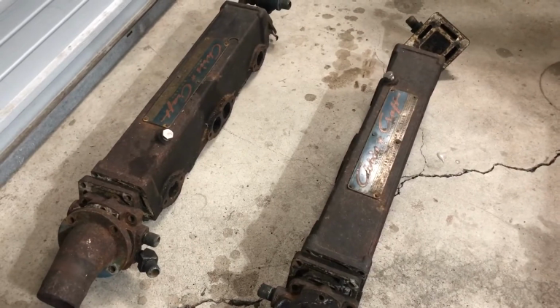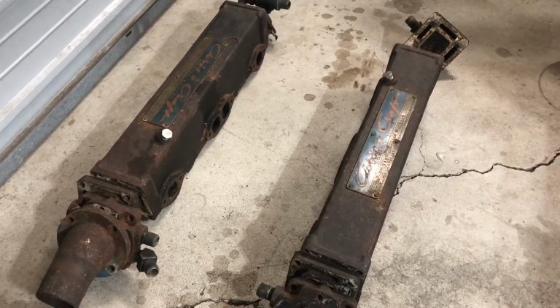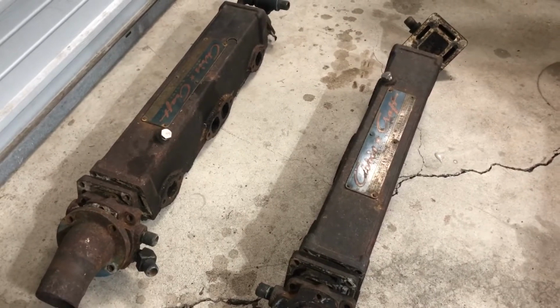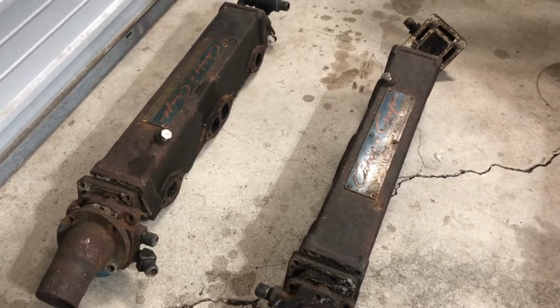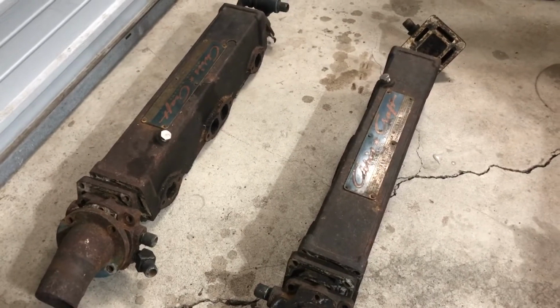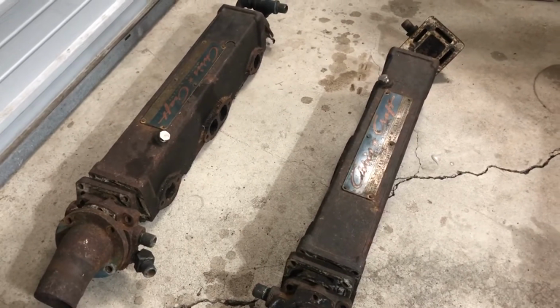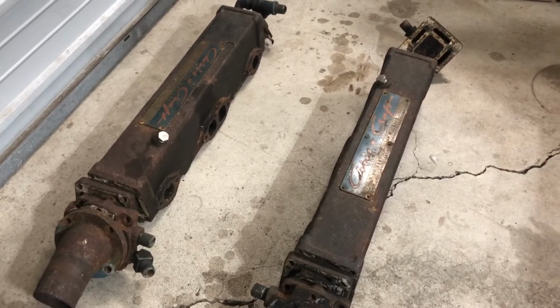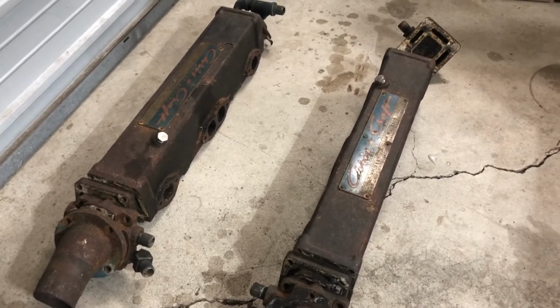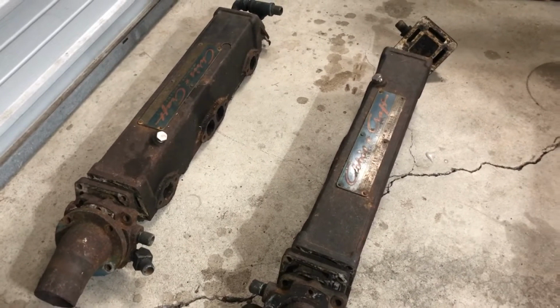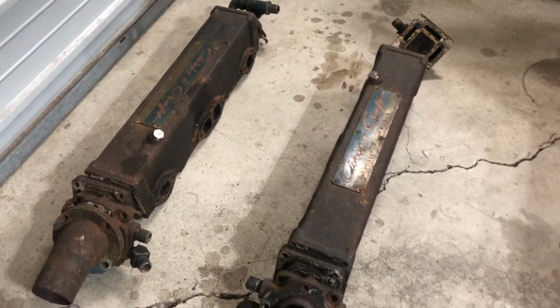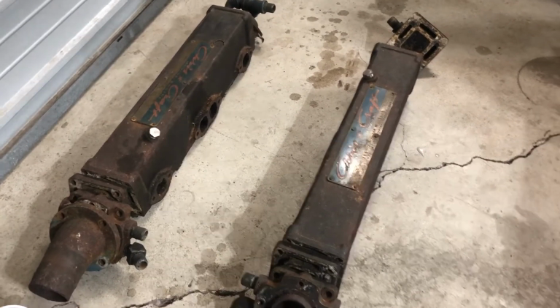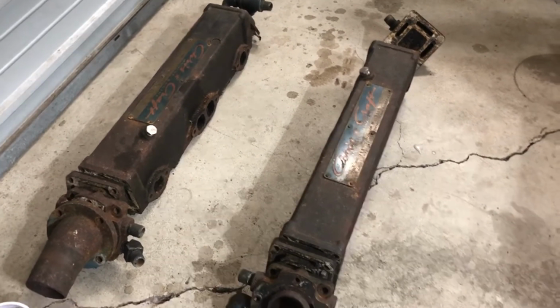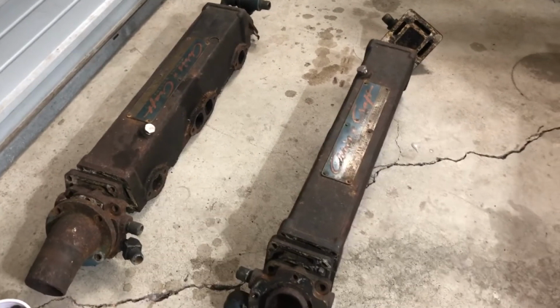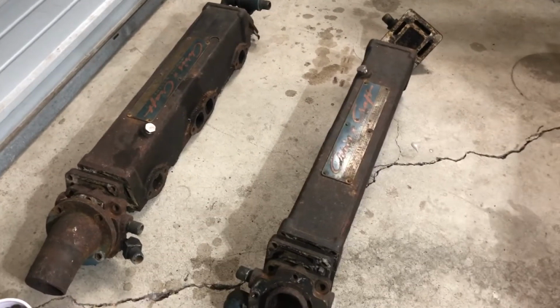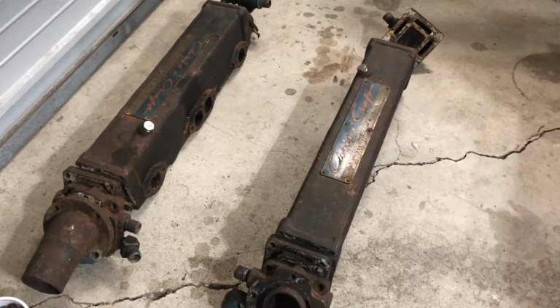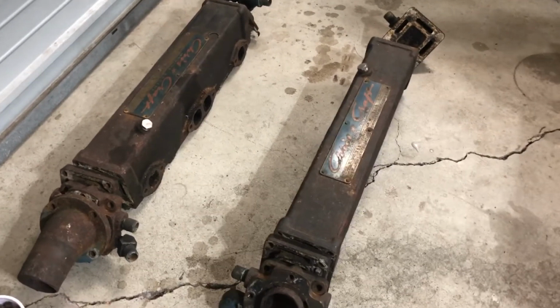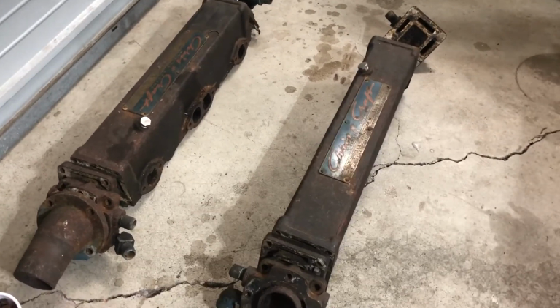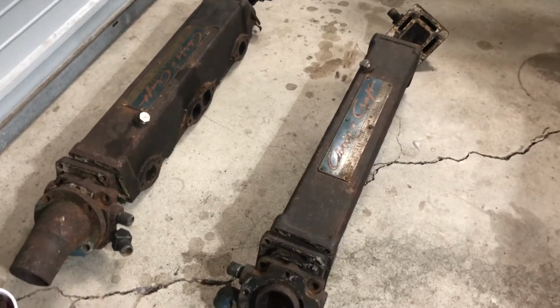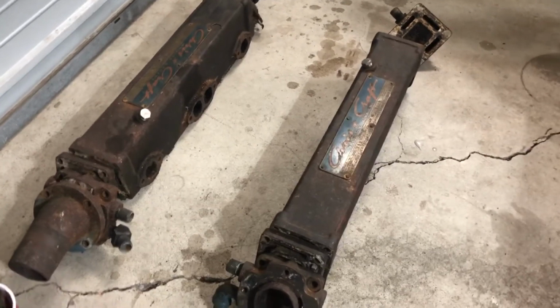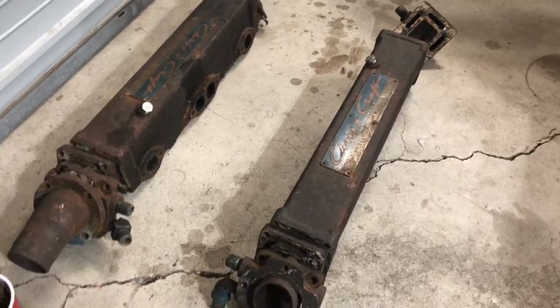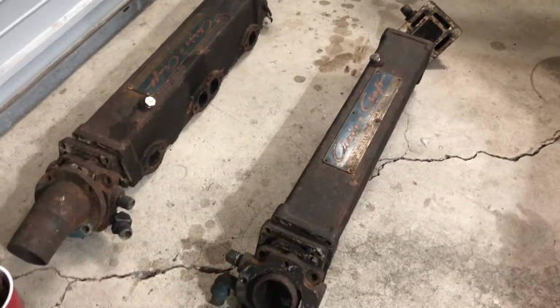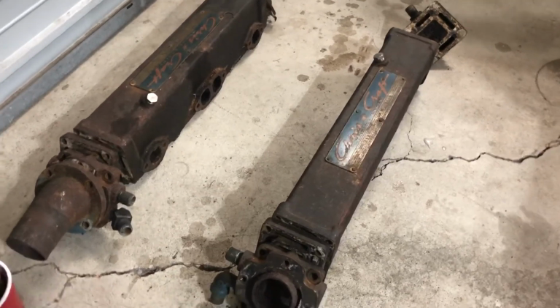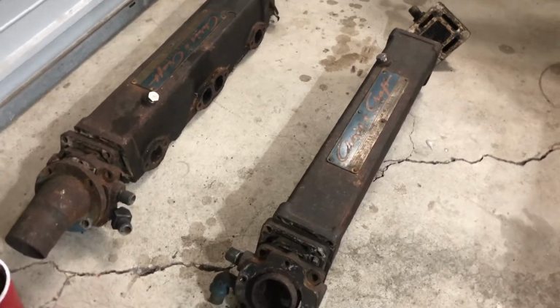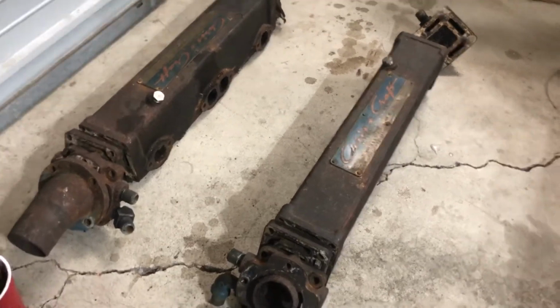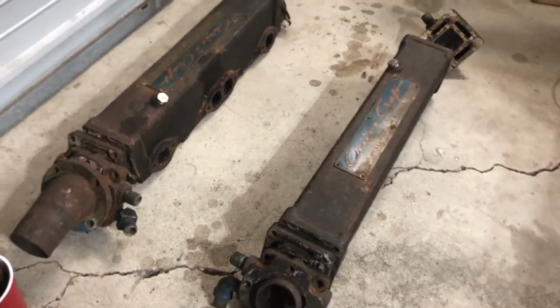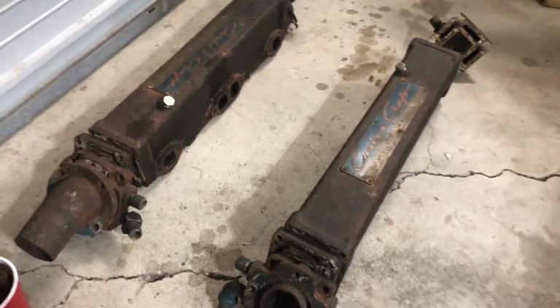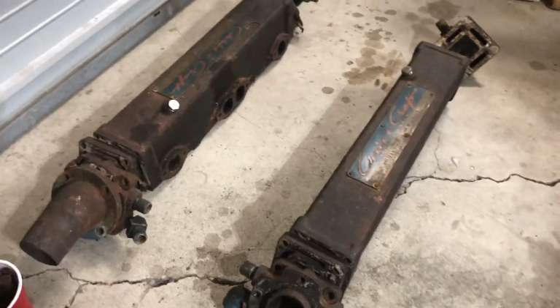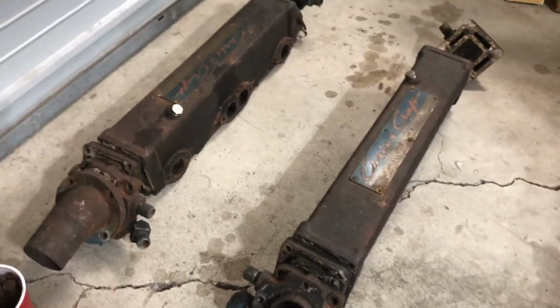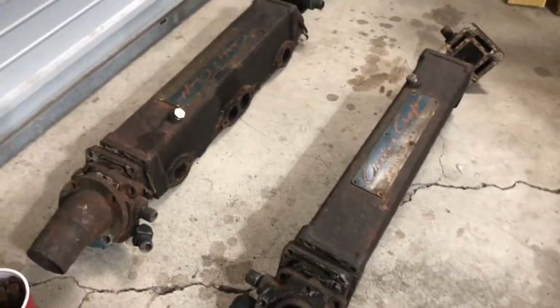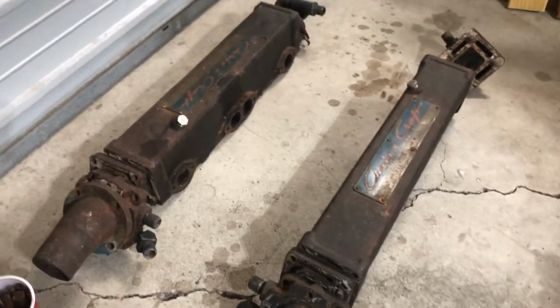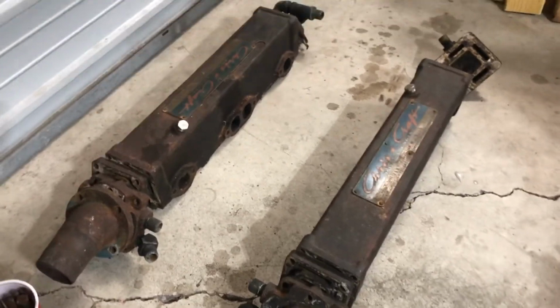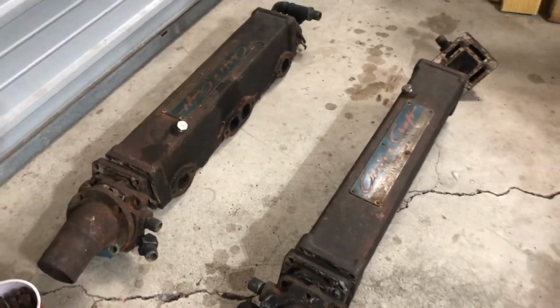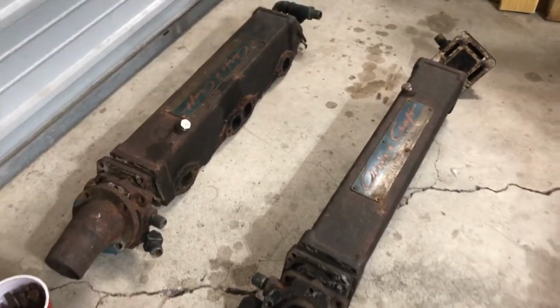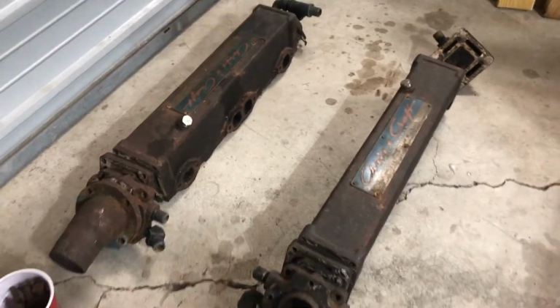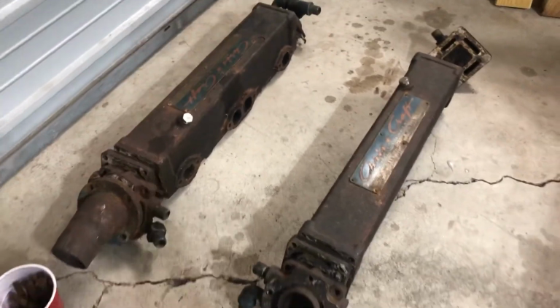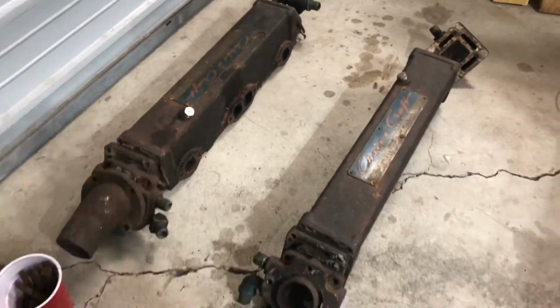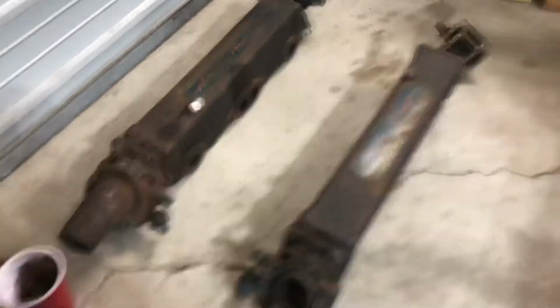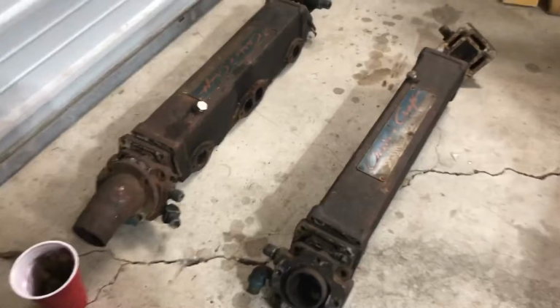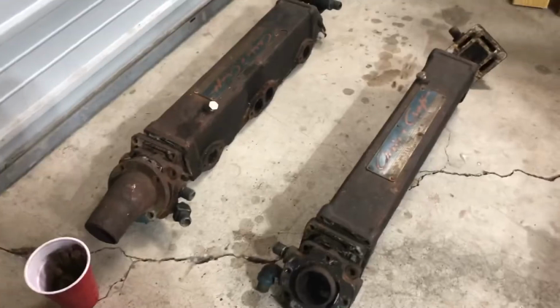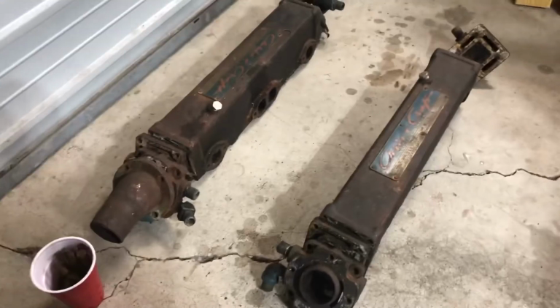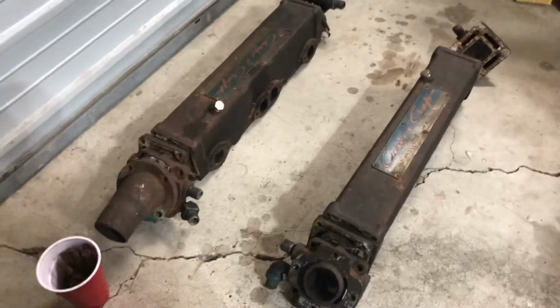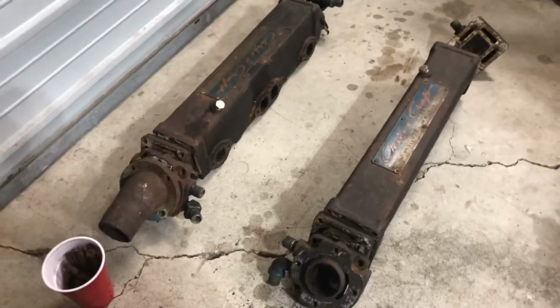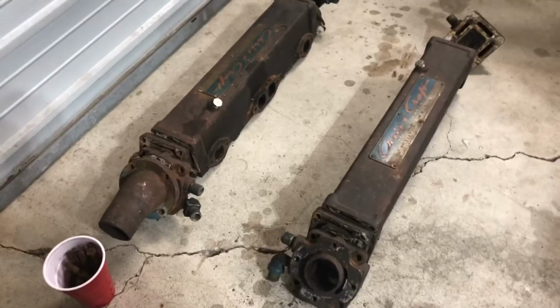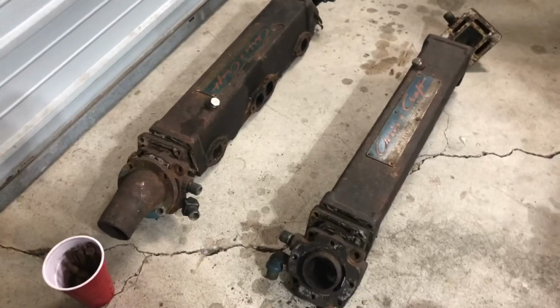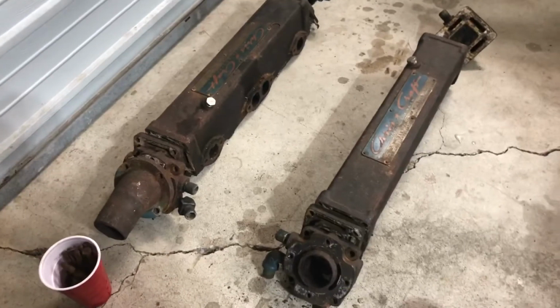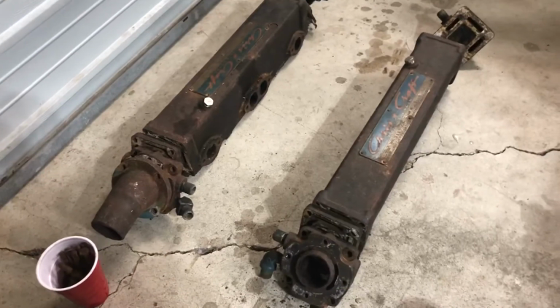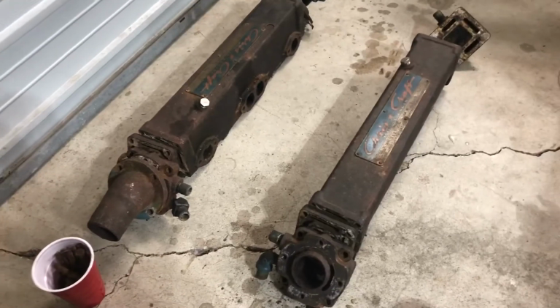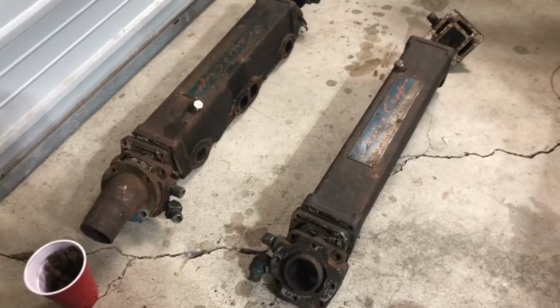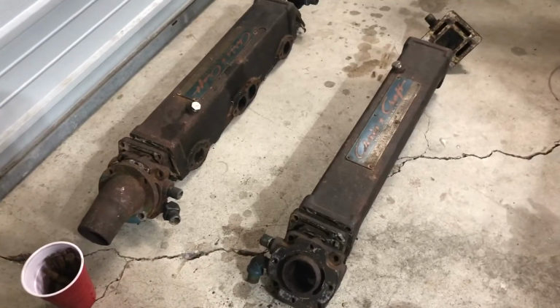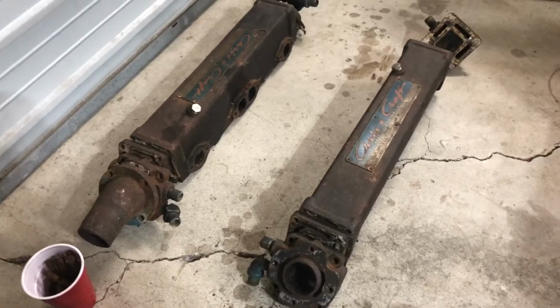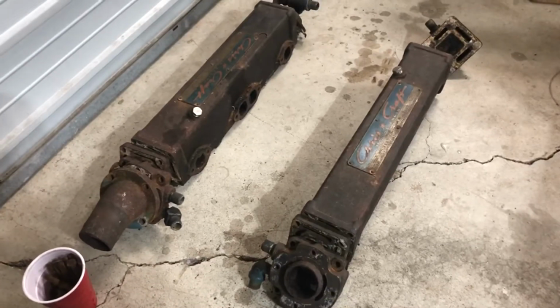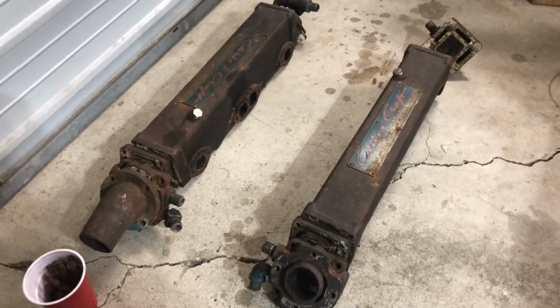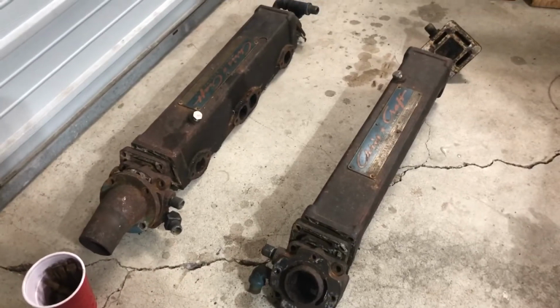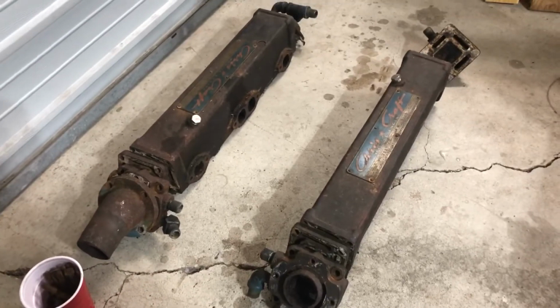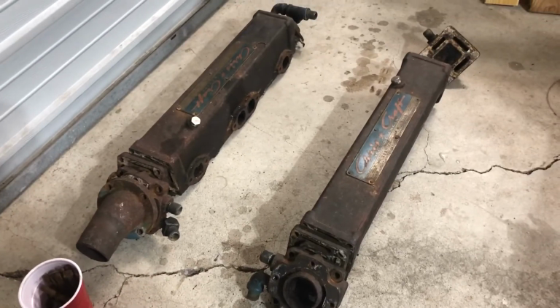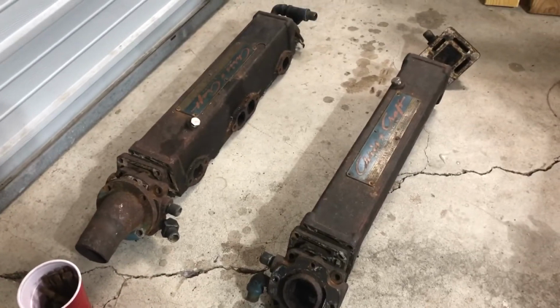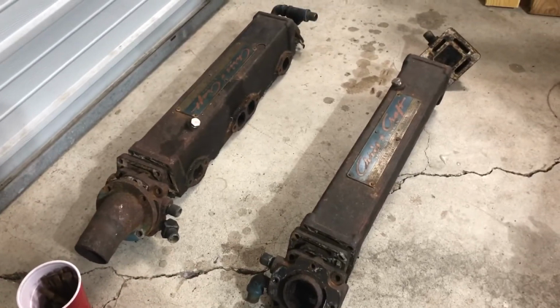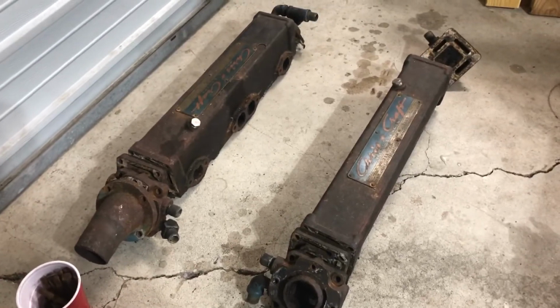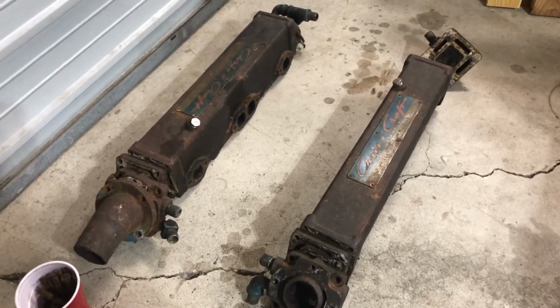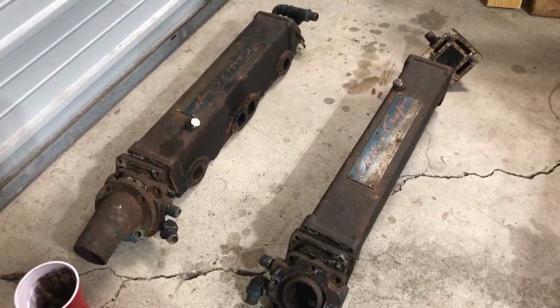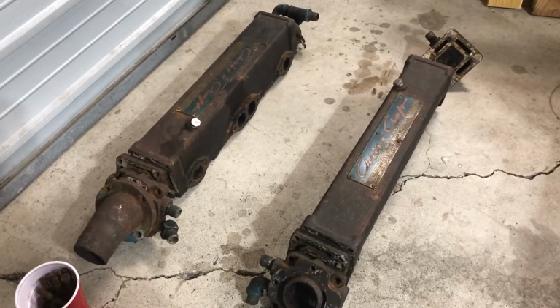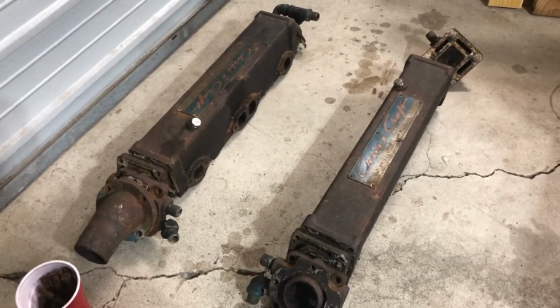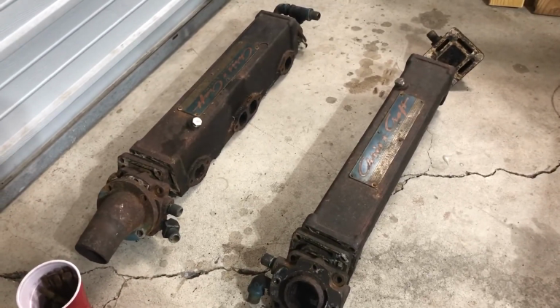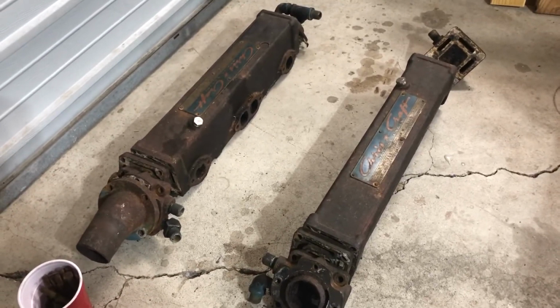In my next video, I'll get back to the engine and we'll discuss some other attributes. Bye for now.